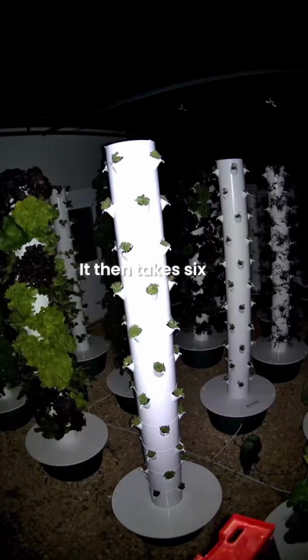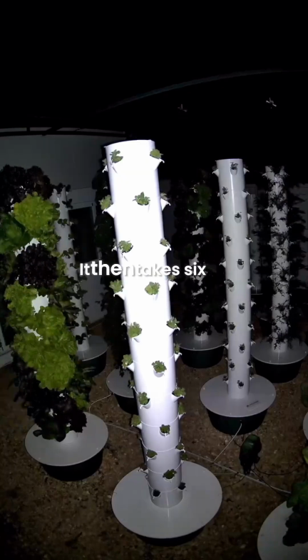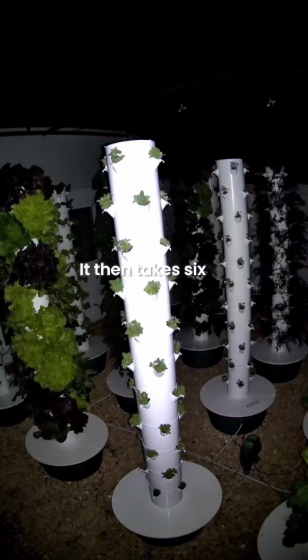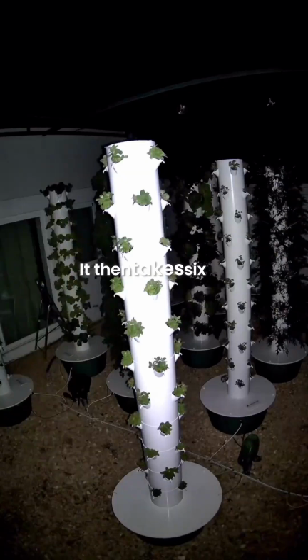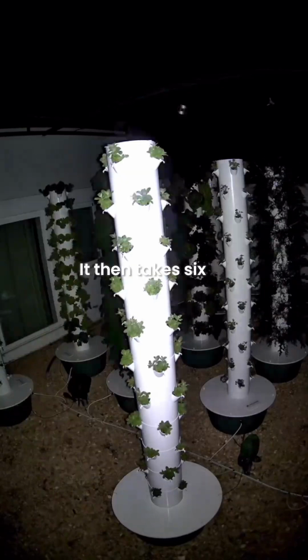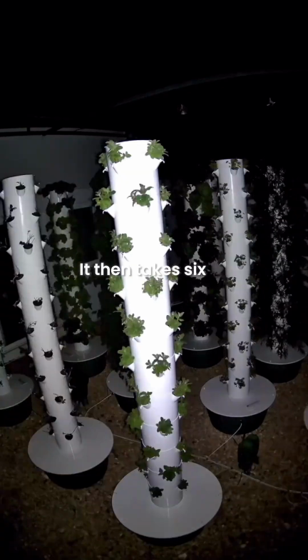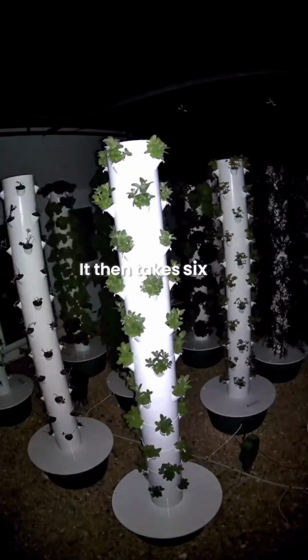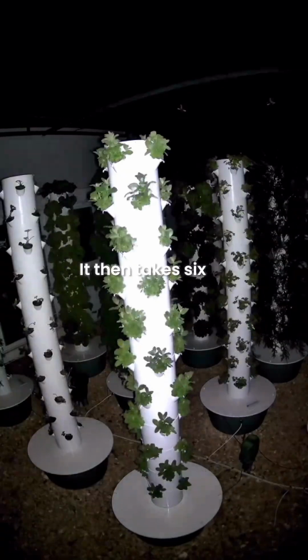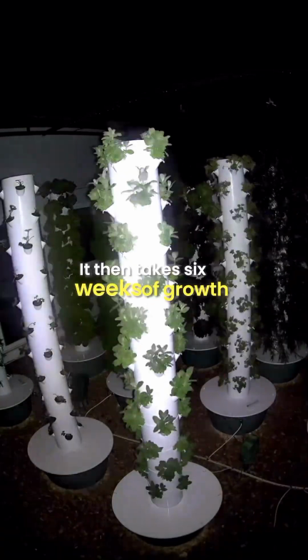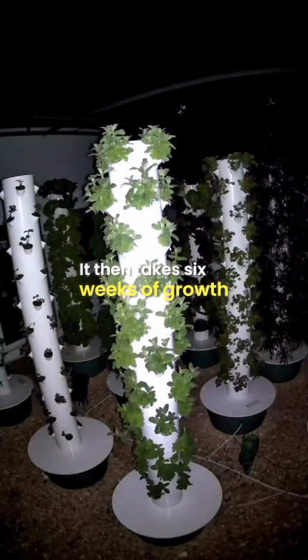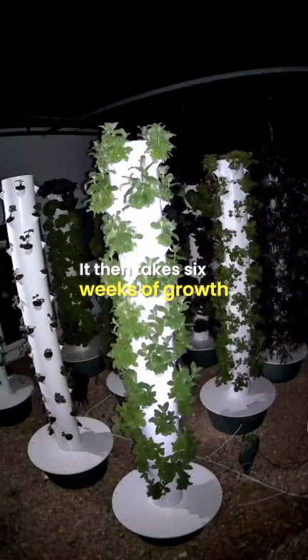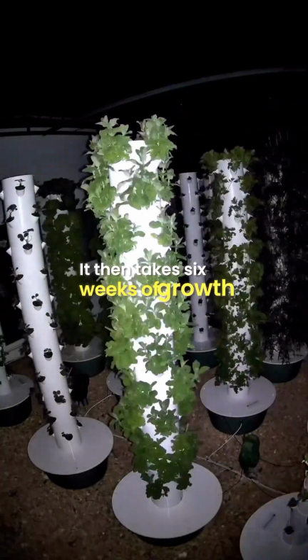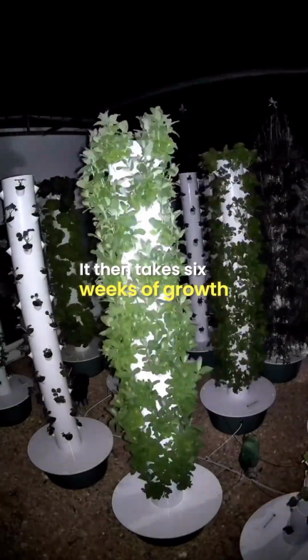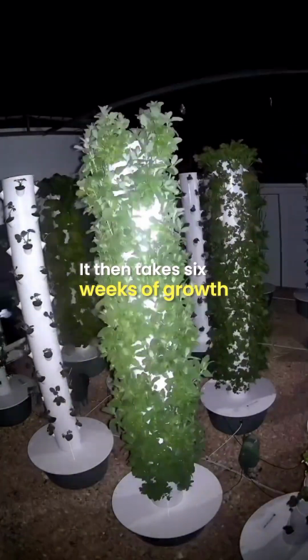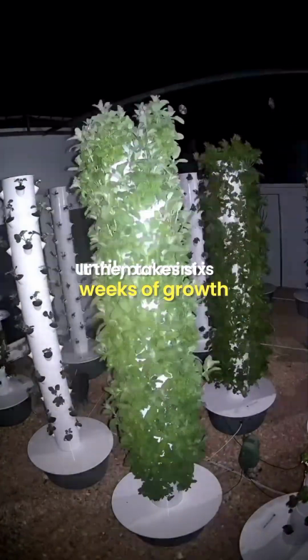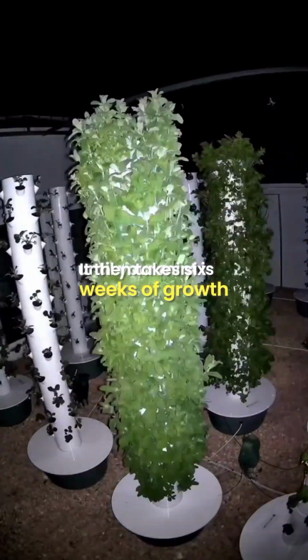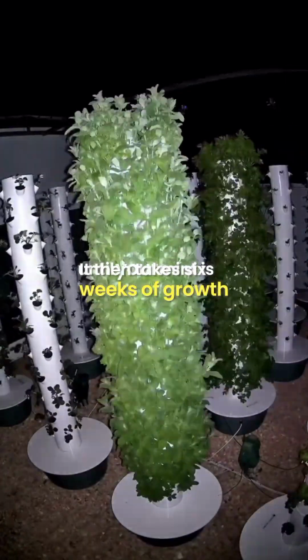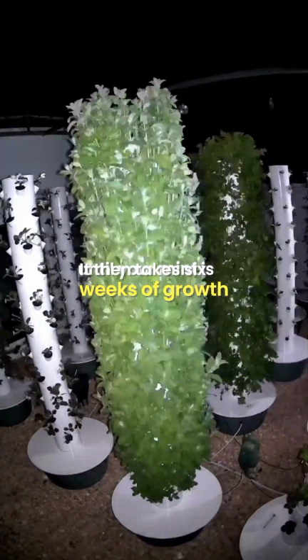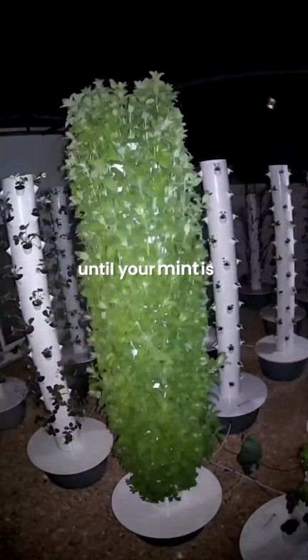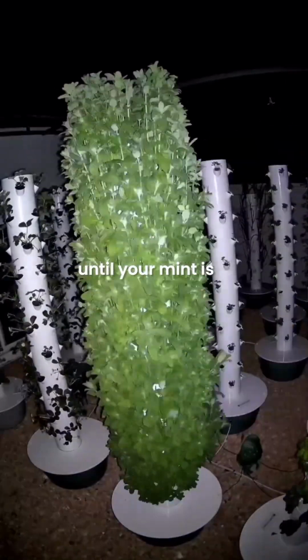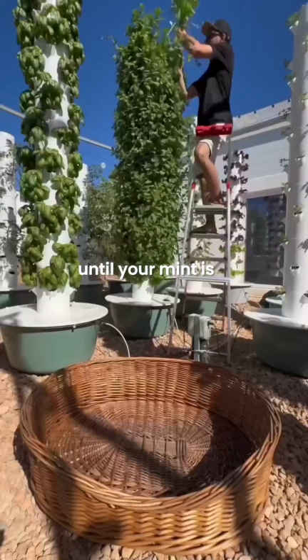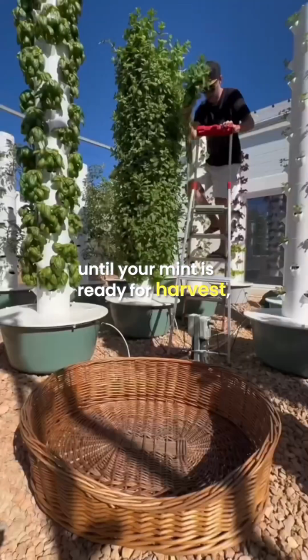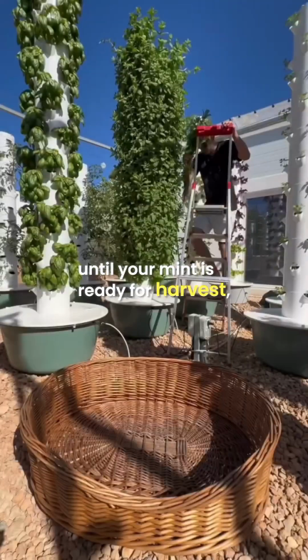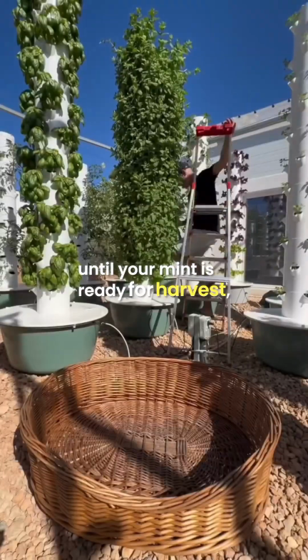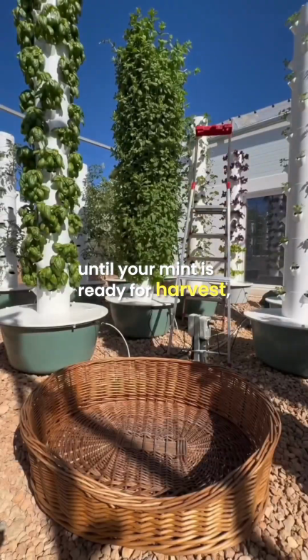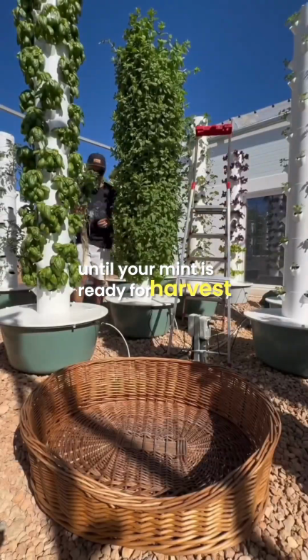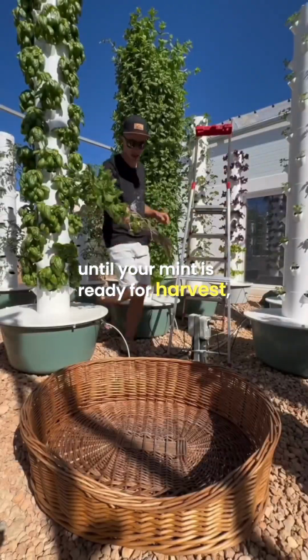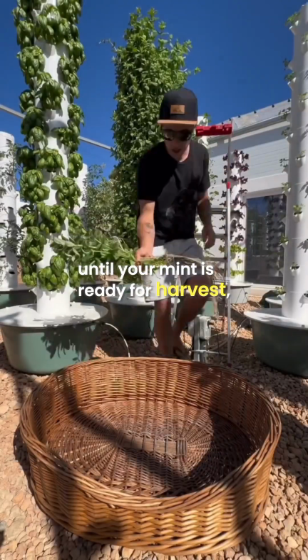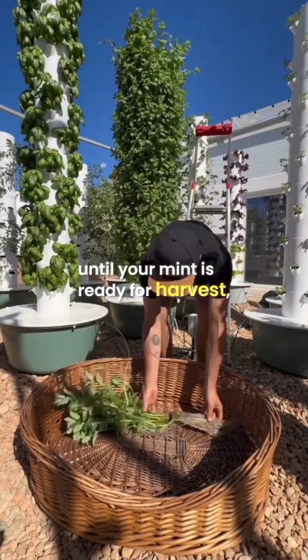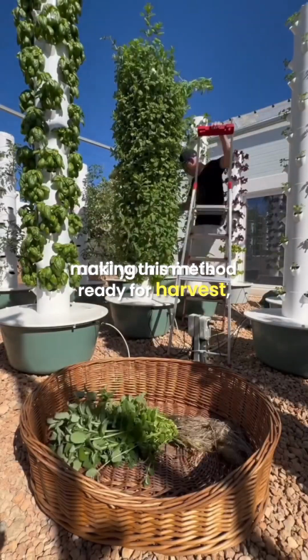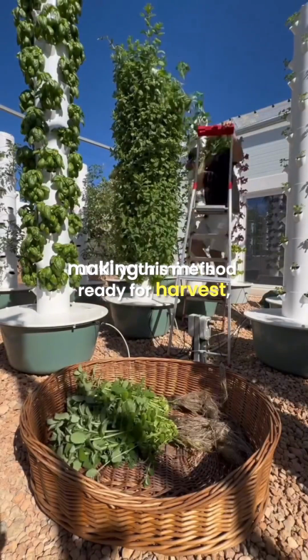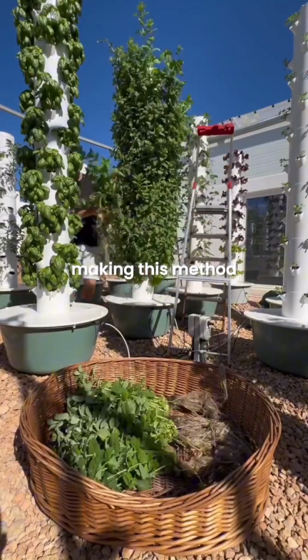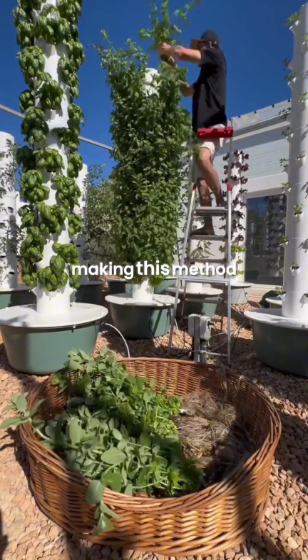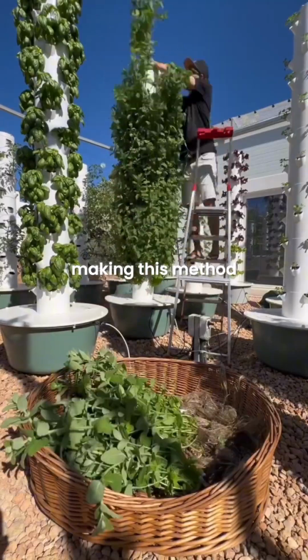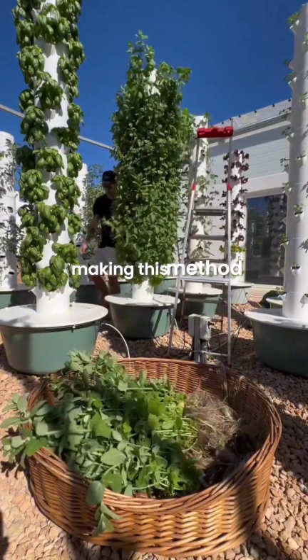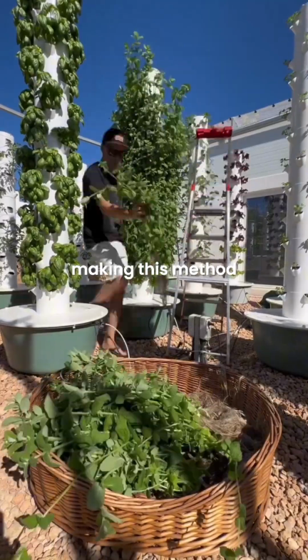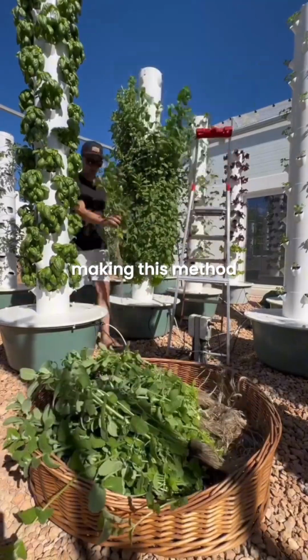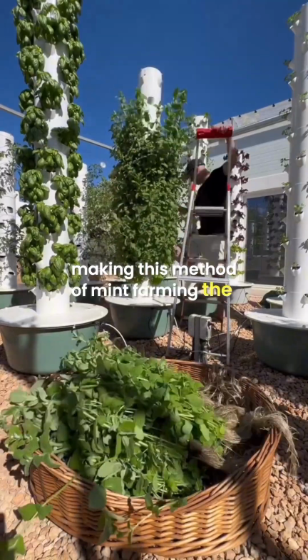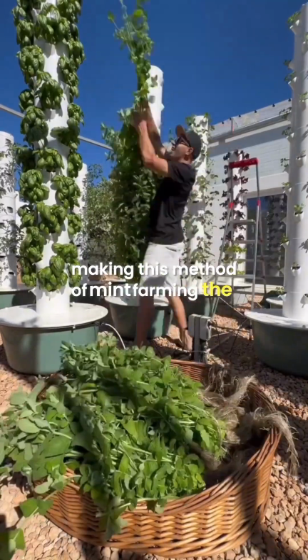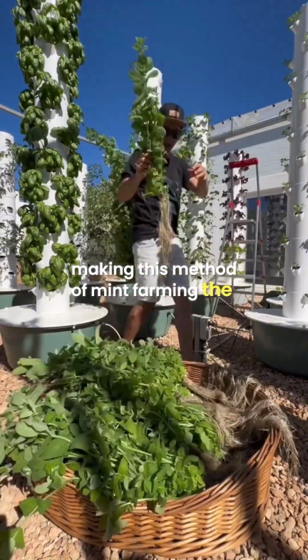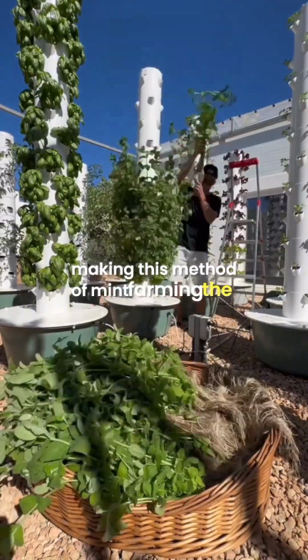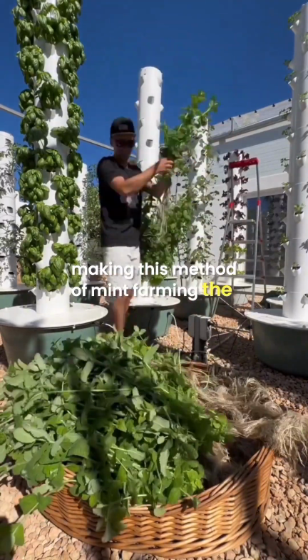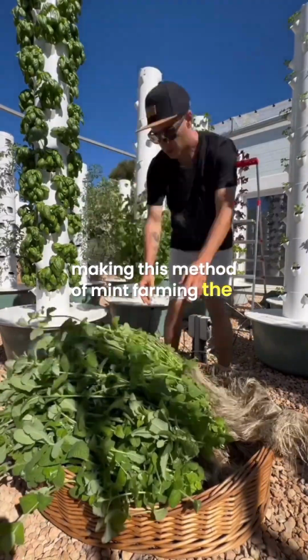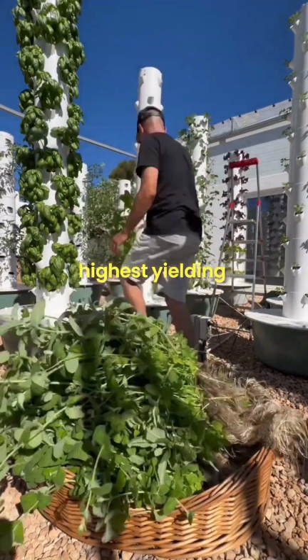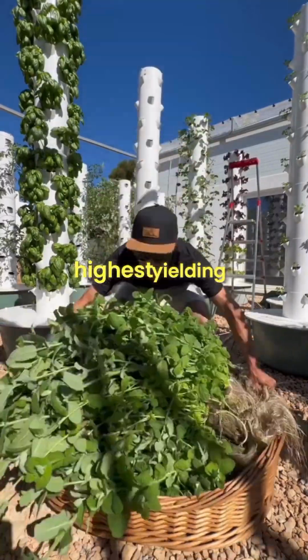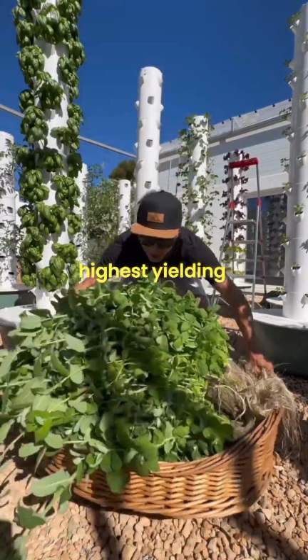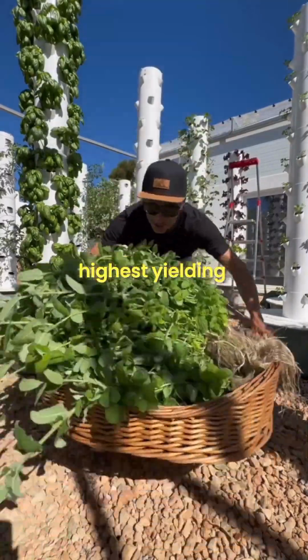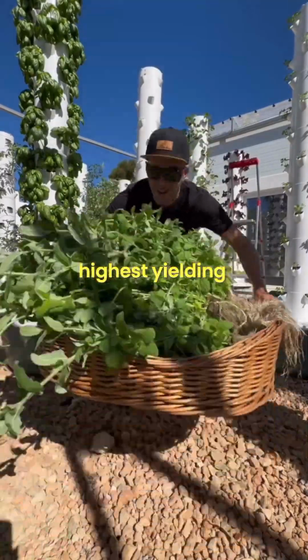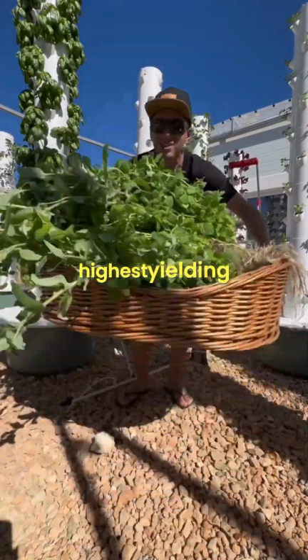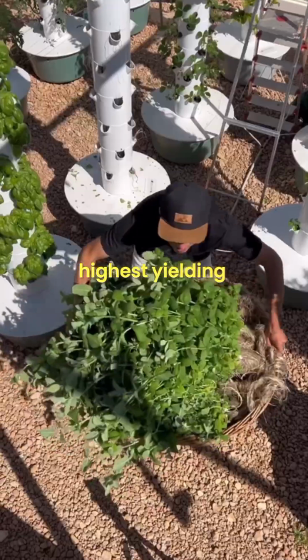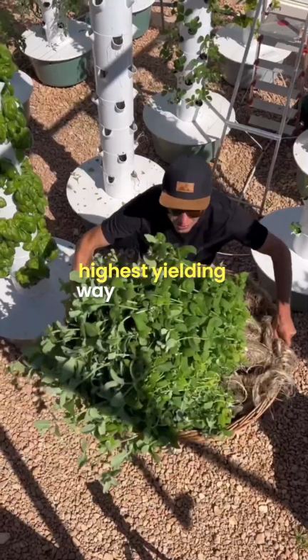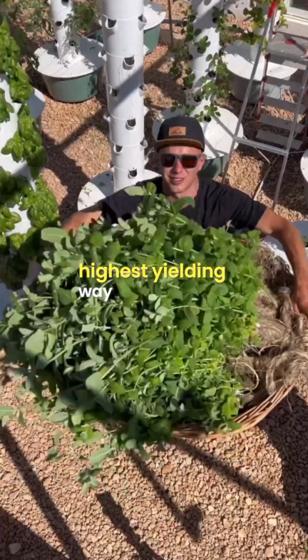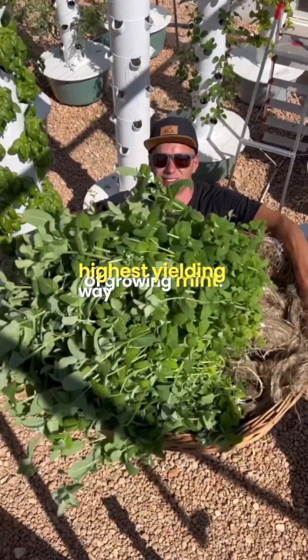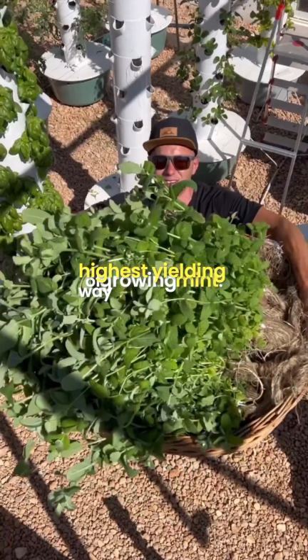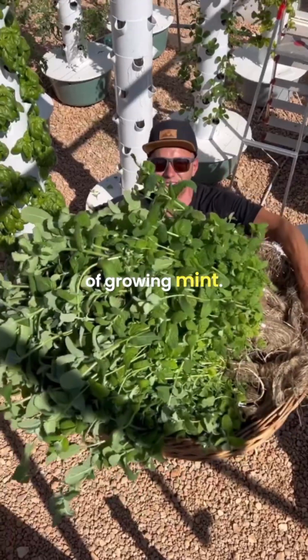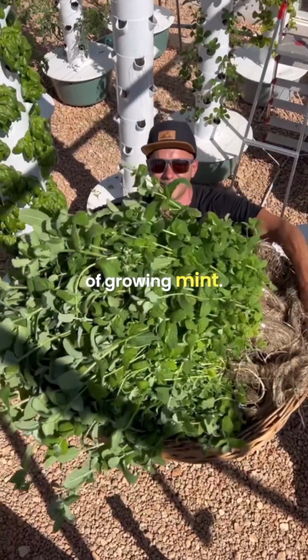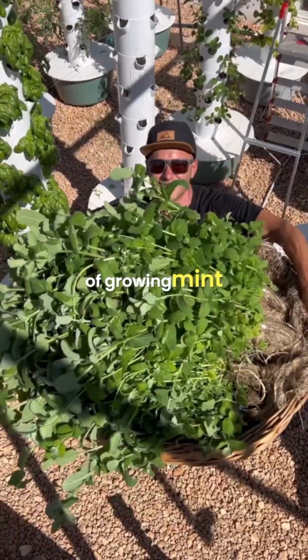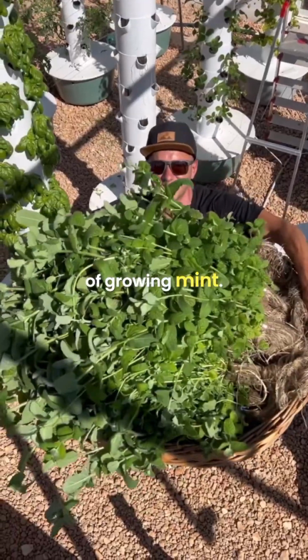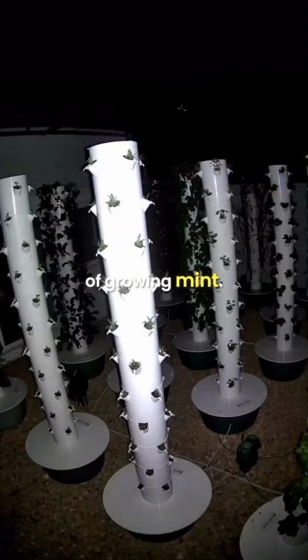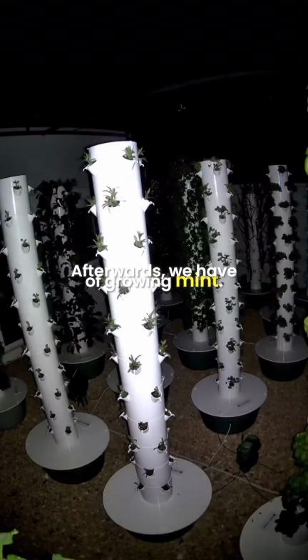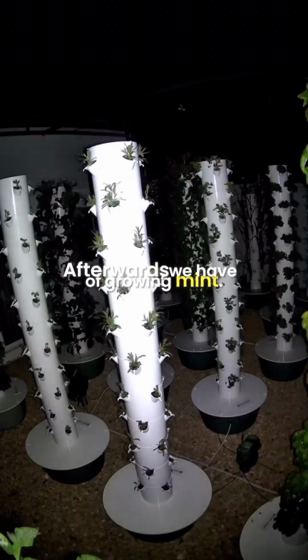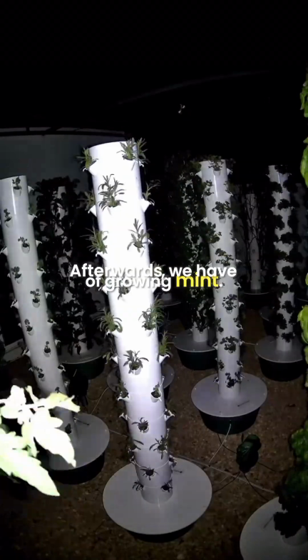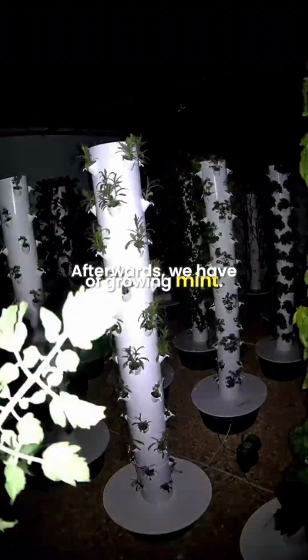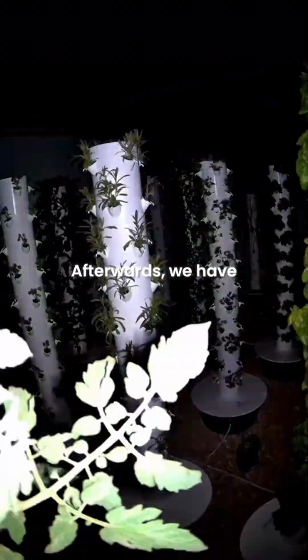It takes six weeks of growth until your mint is ready for harvest, making this method of mint farming the highest yielding way of growing mint.